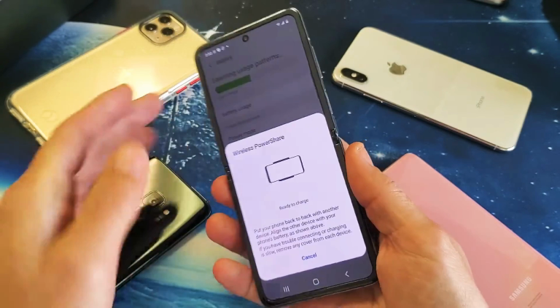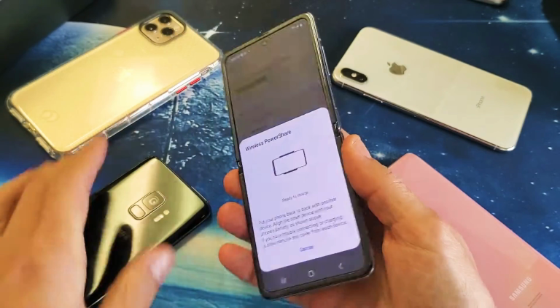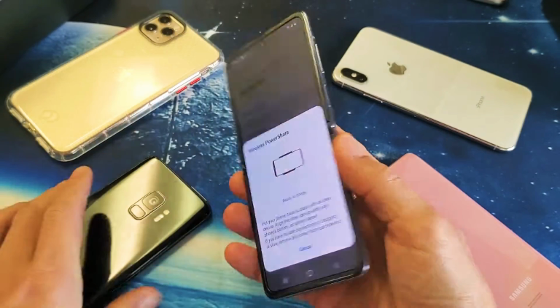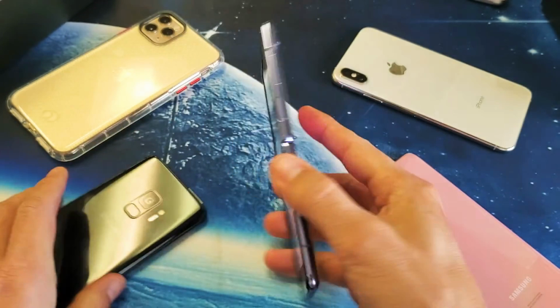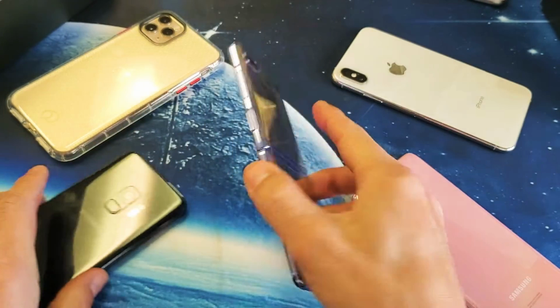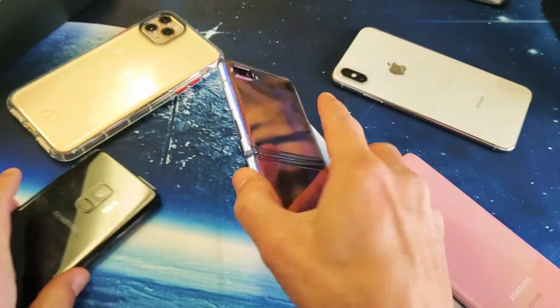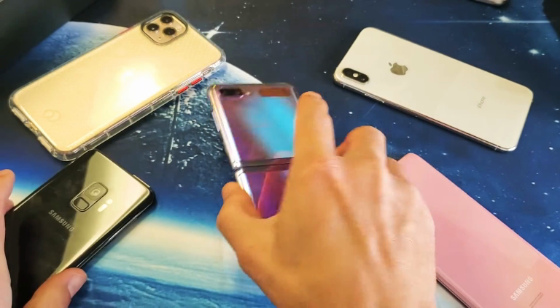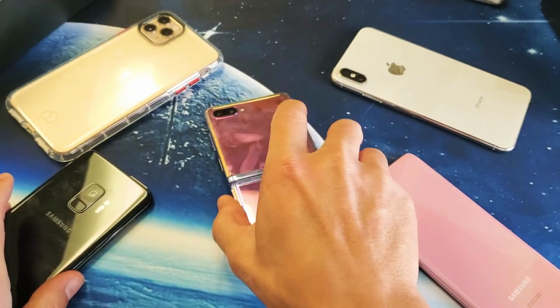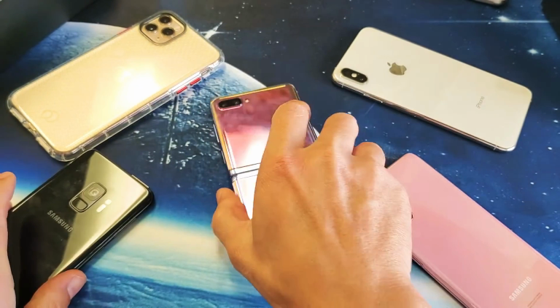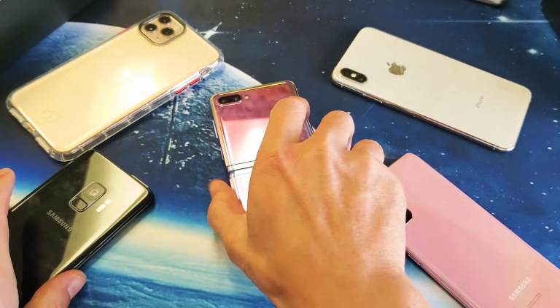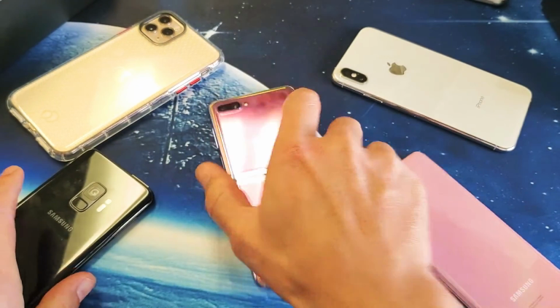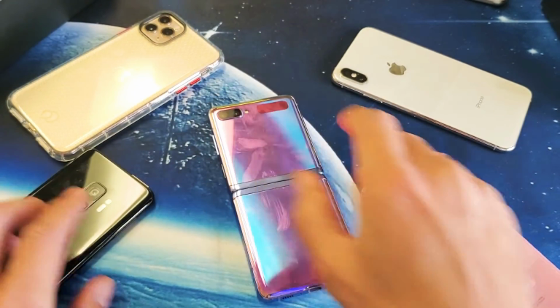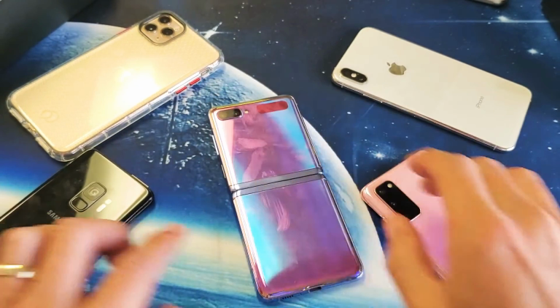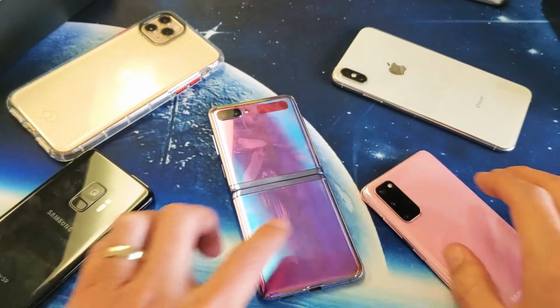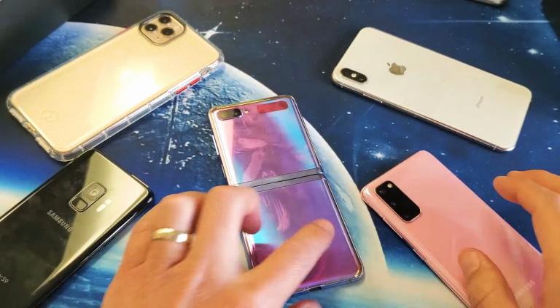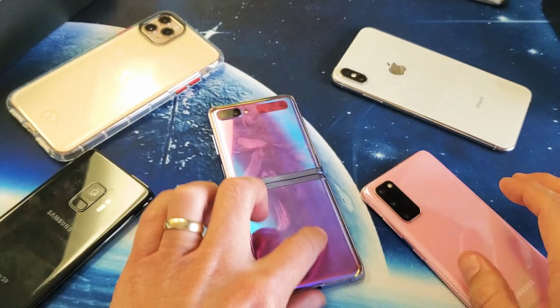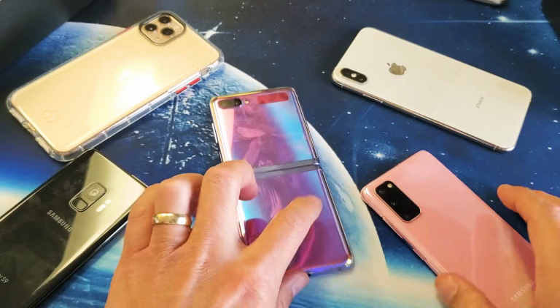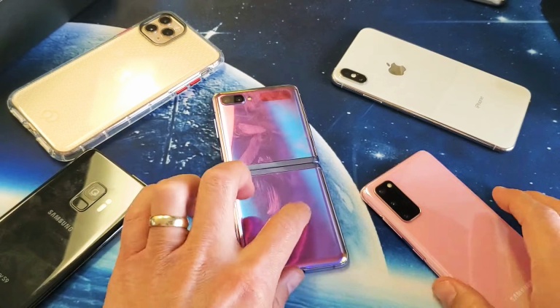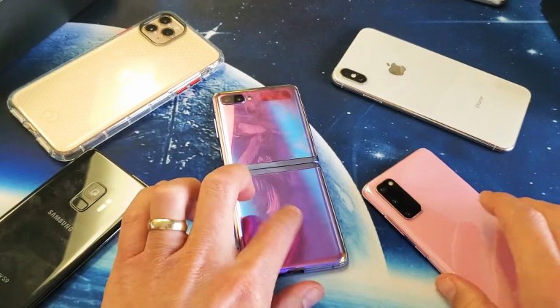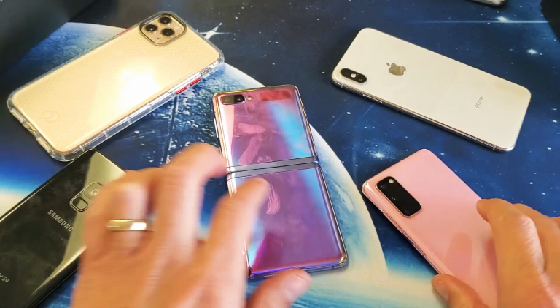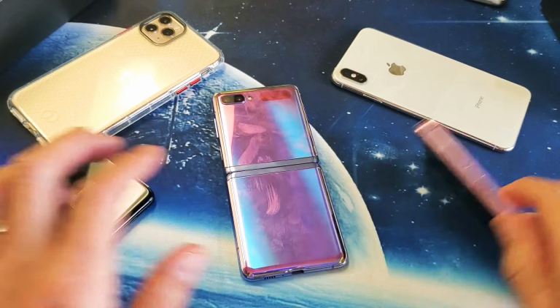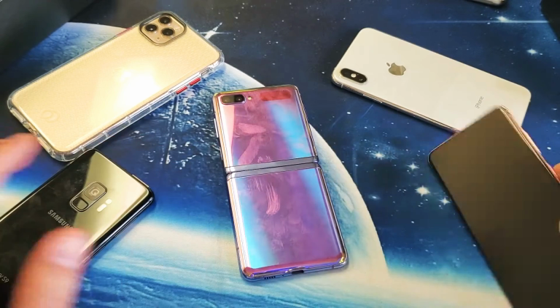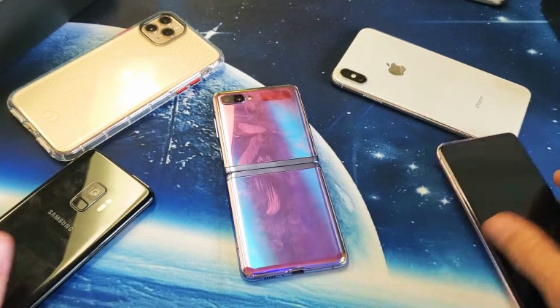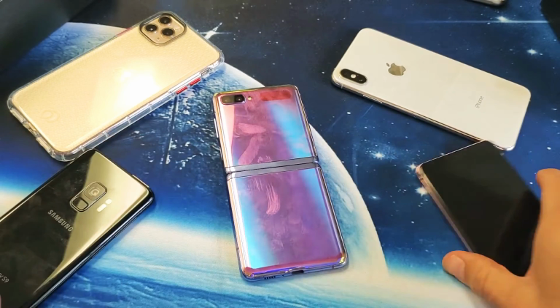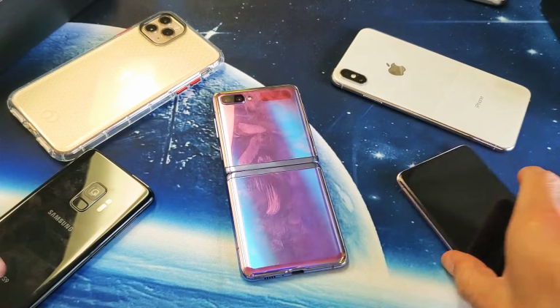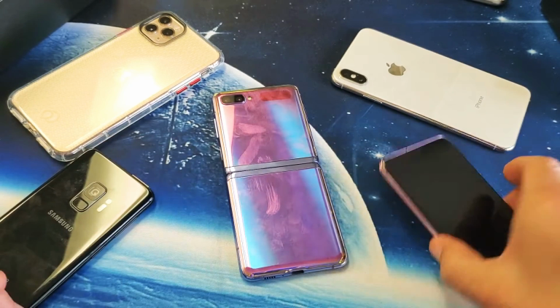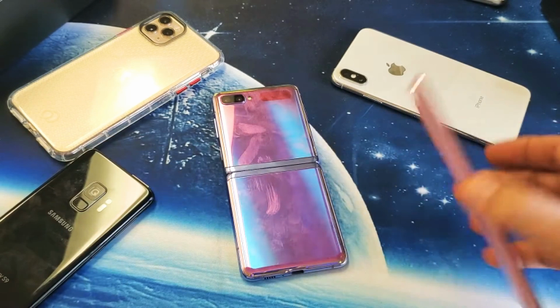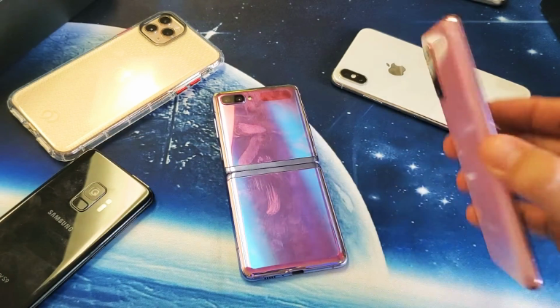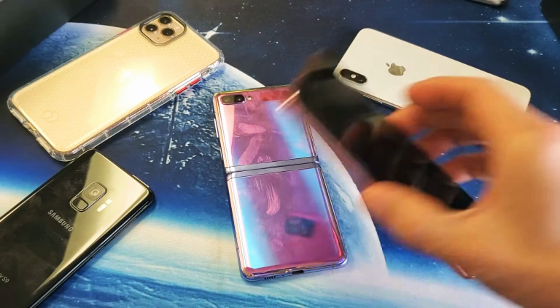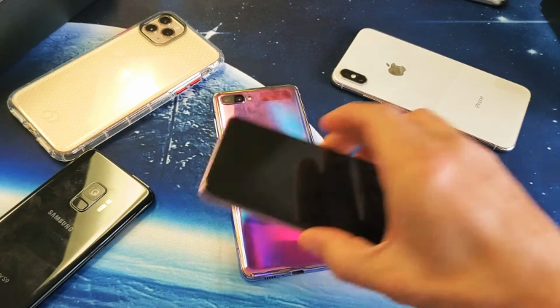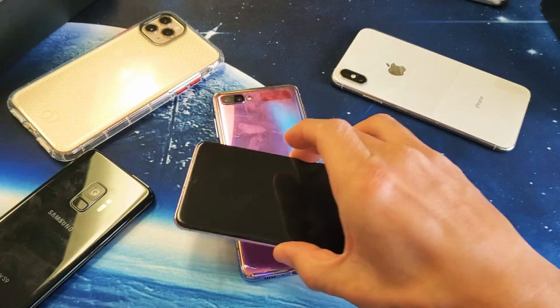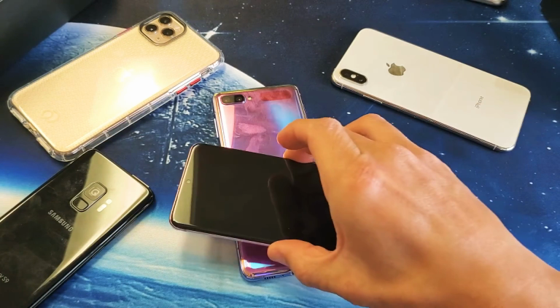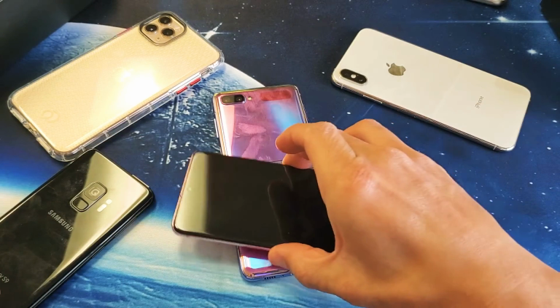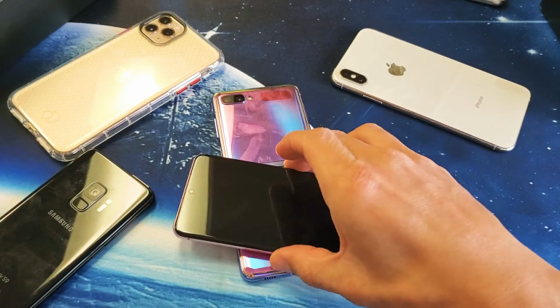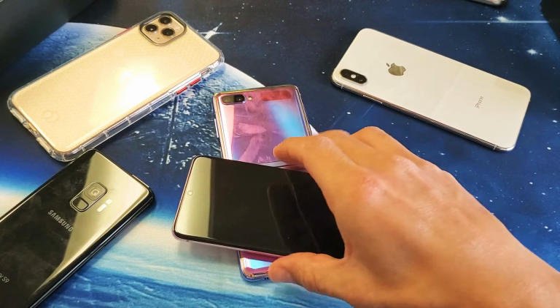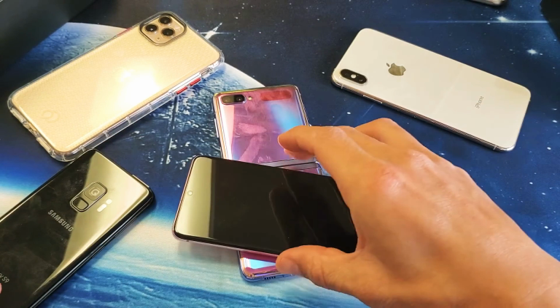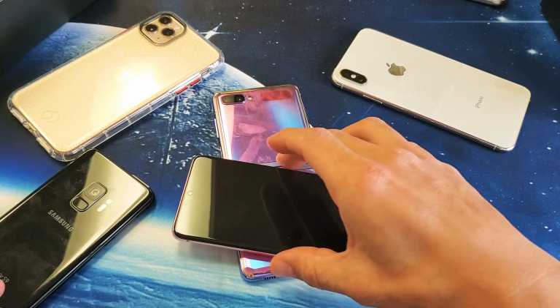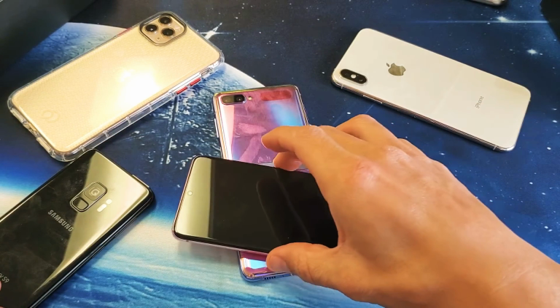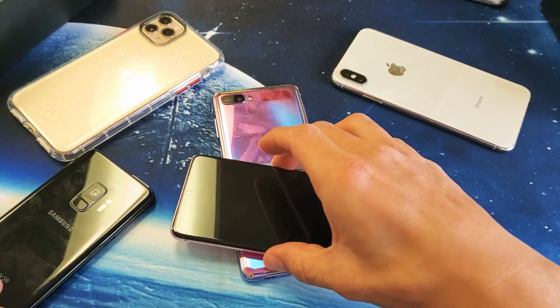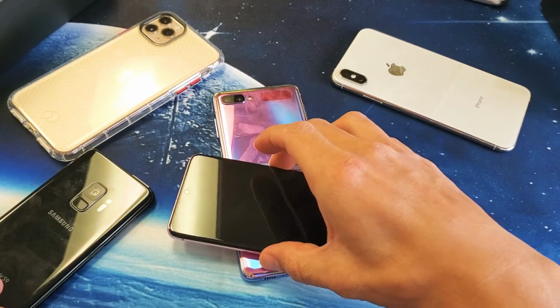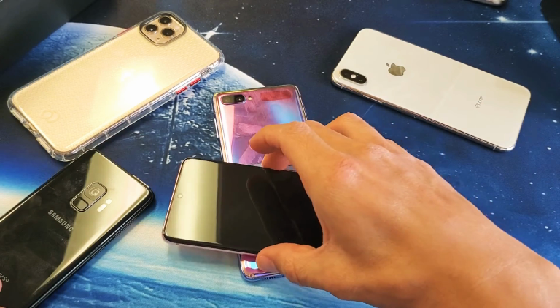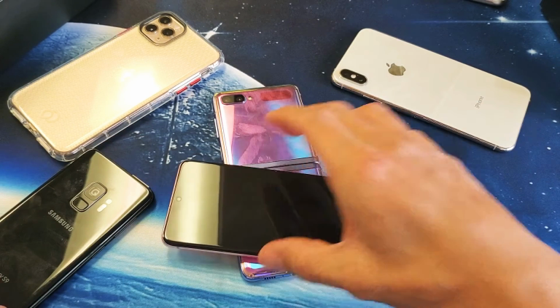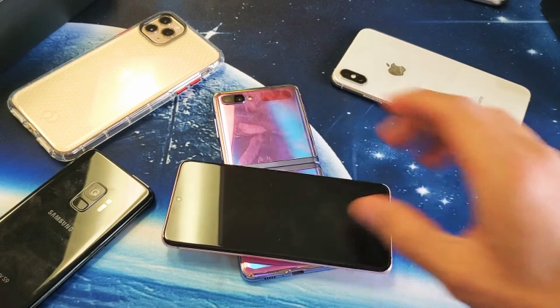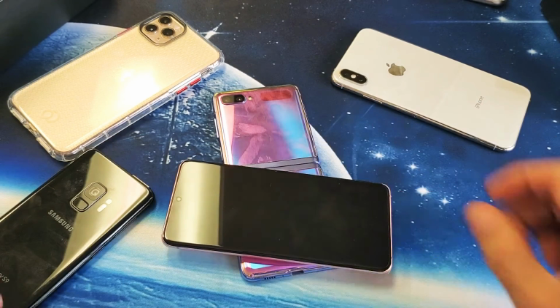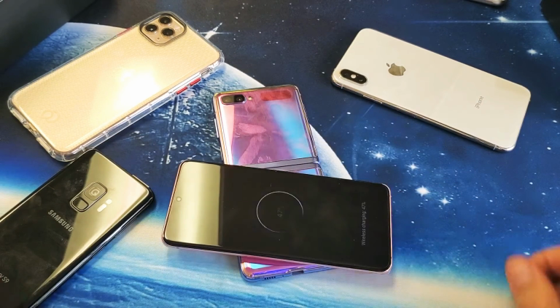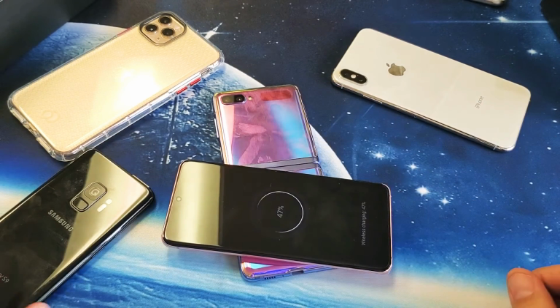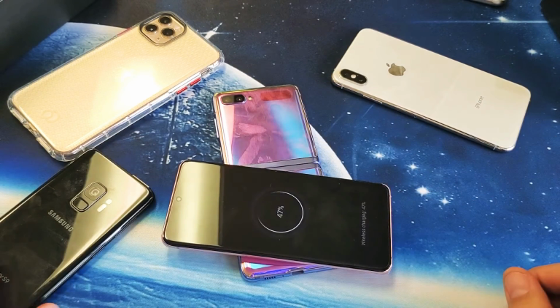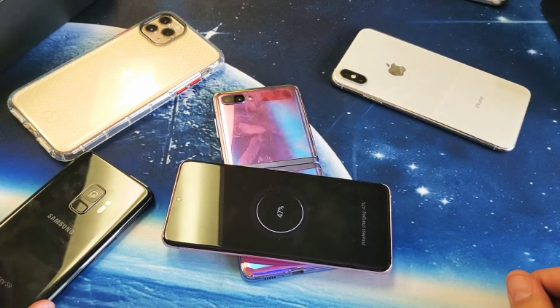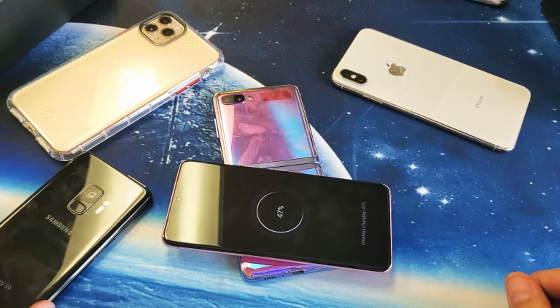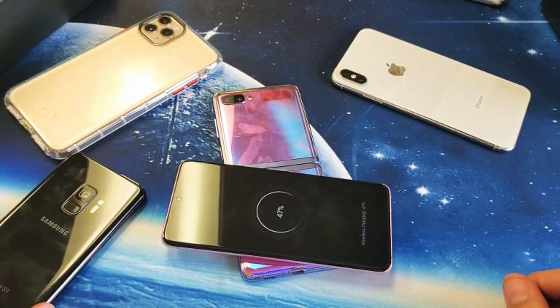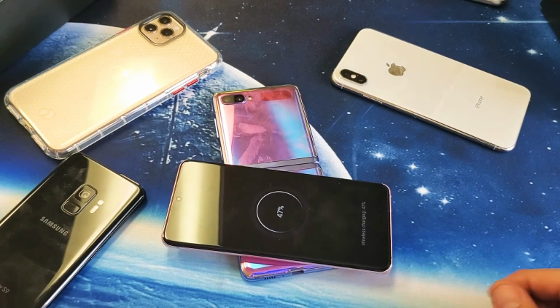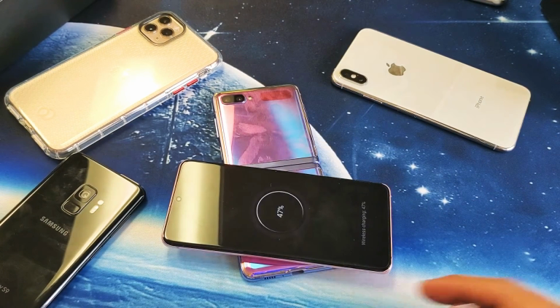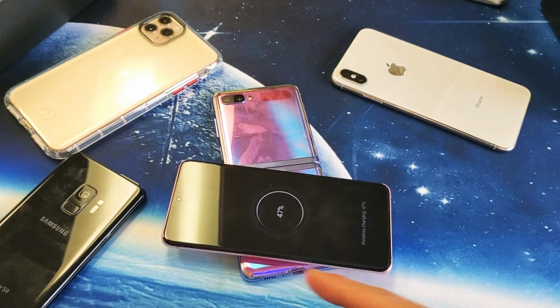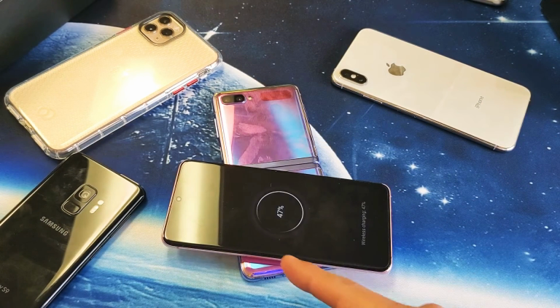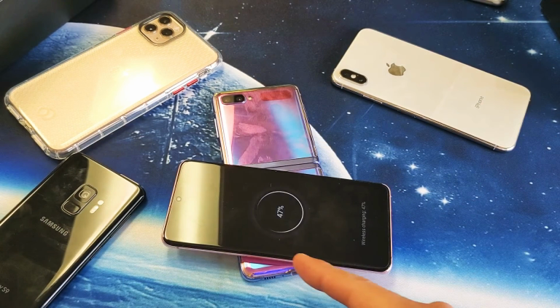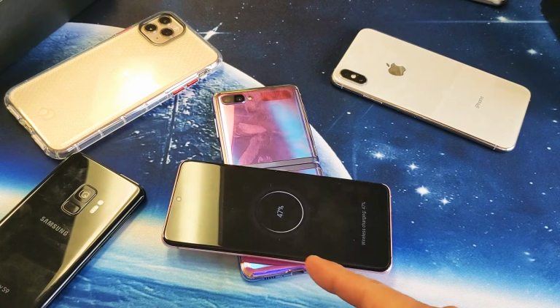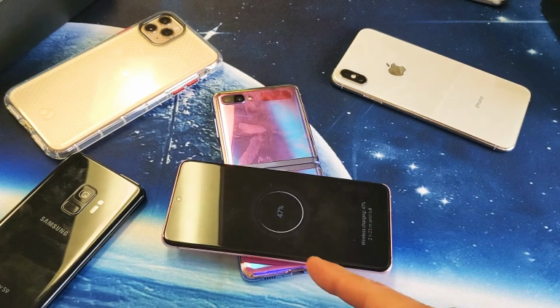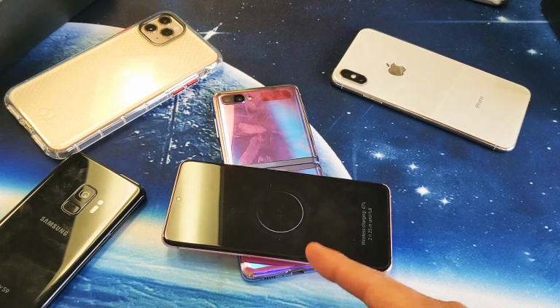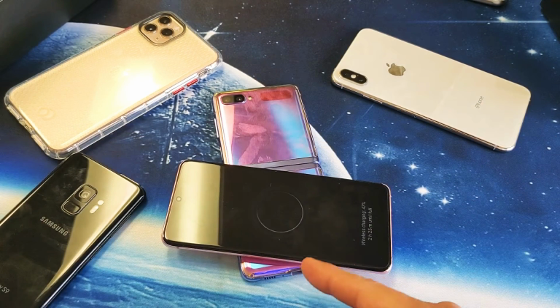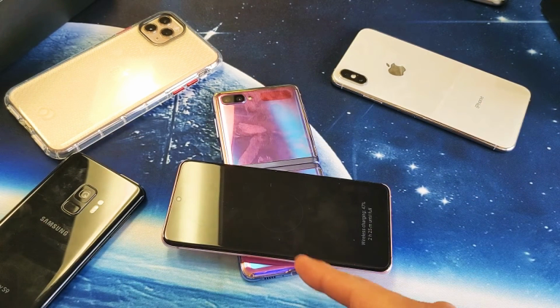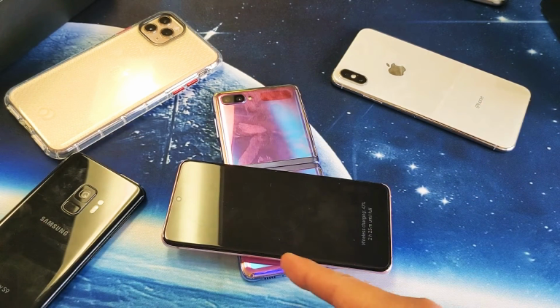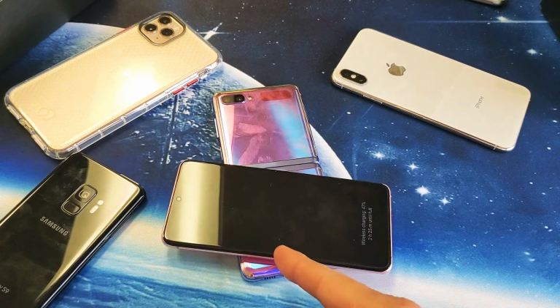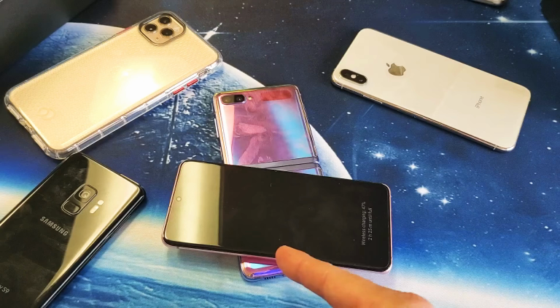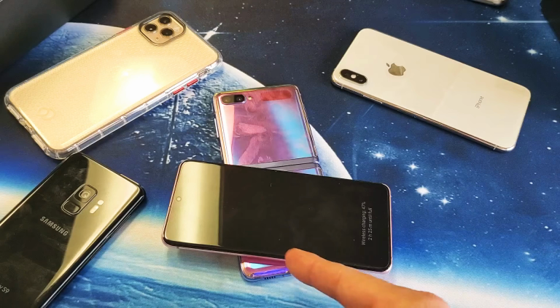For example, we can leave it open and it's the bottom part here. So let me put this phone on top of here. This is a Samsung Galaxy S20 by the way.